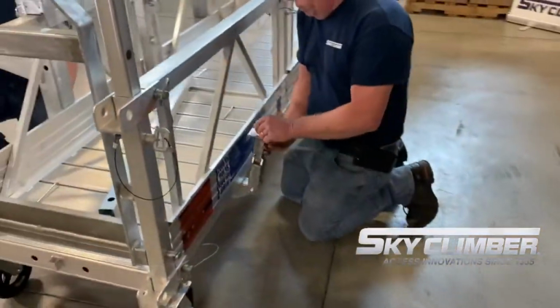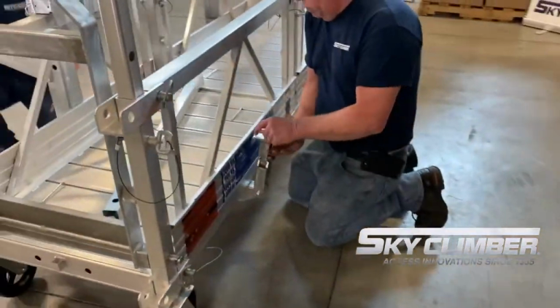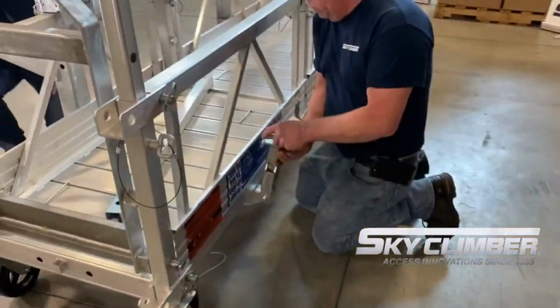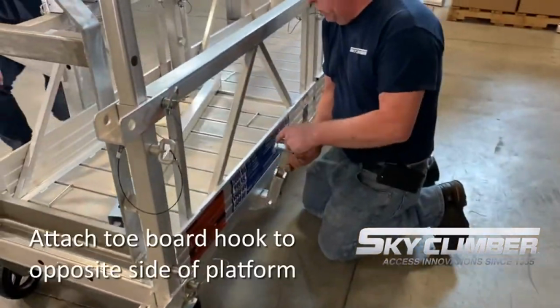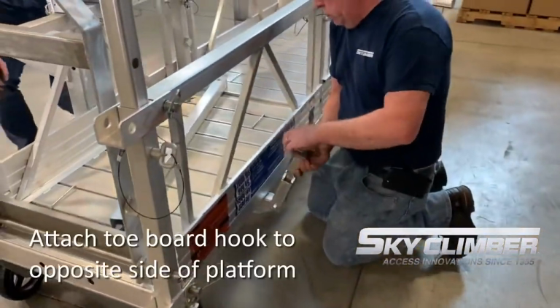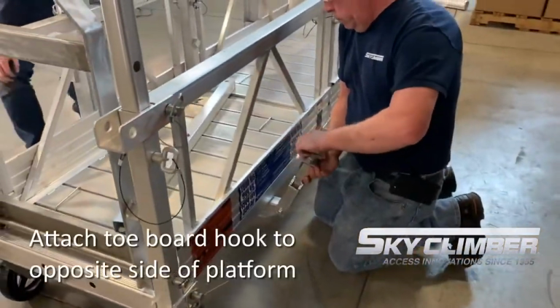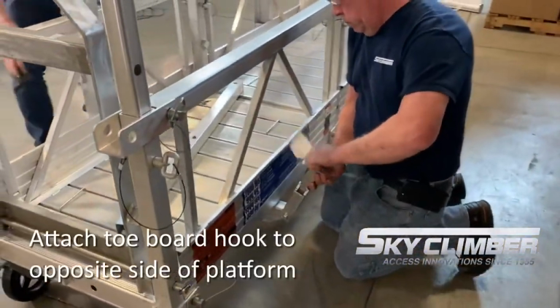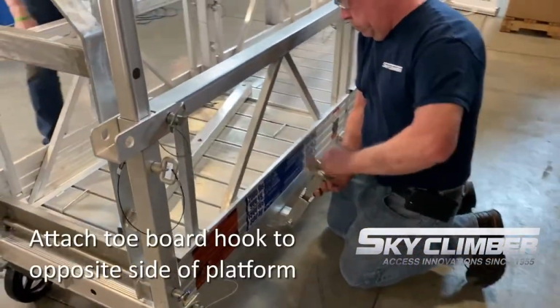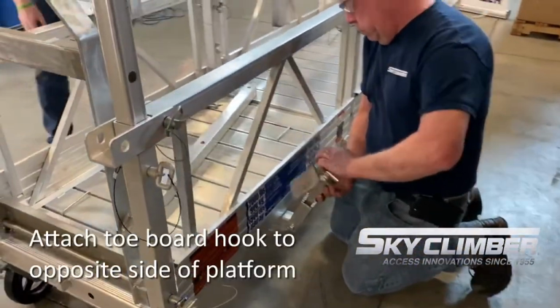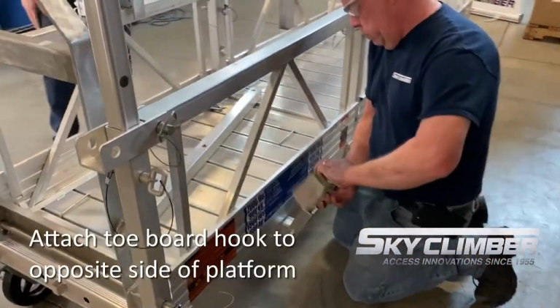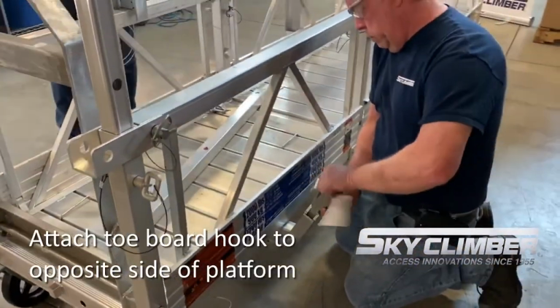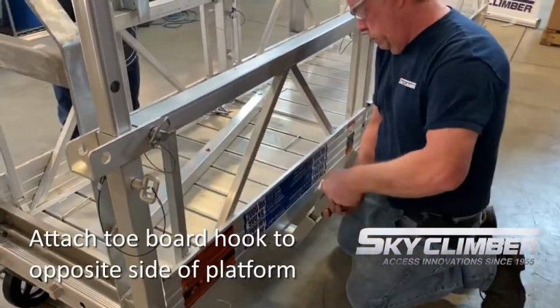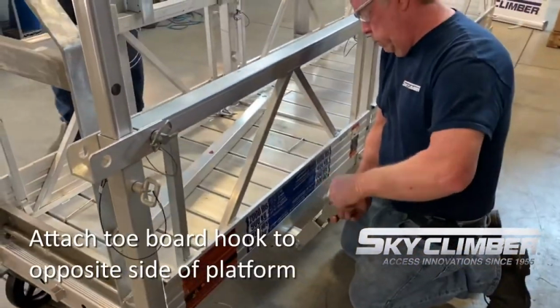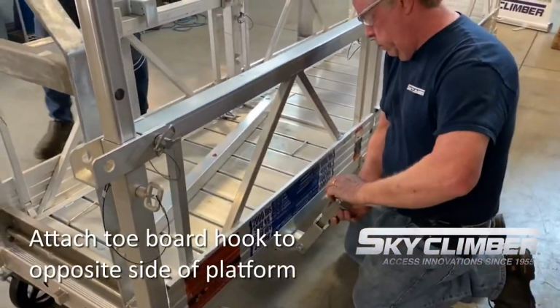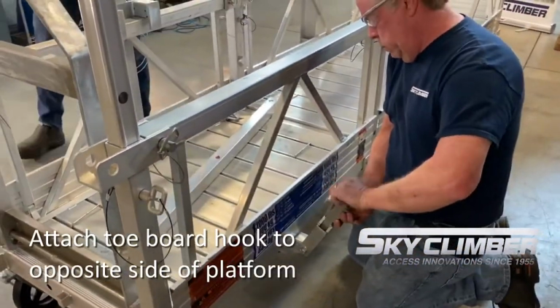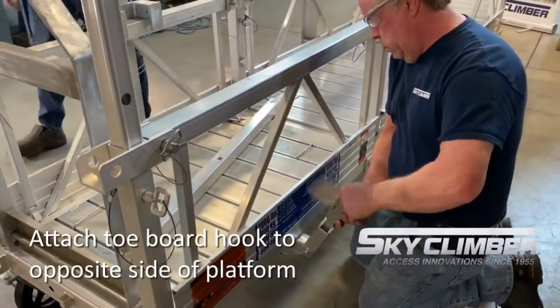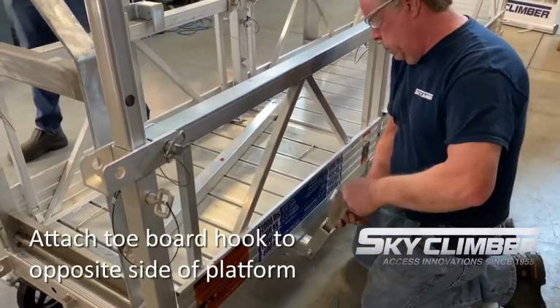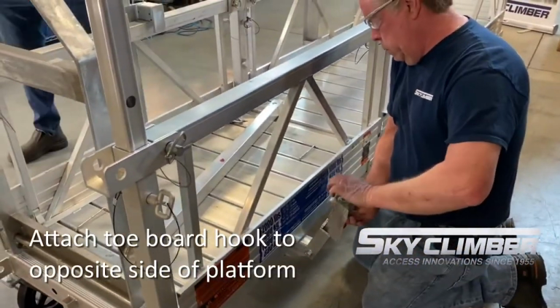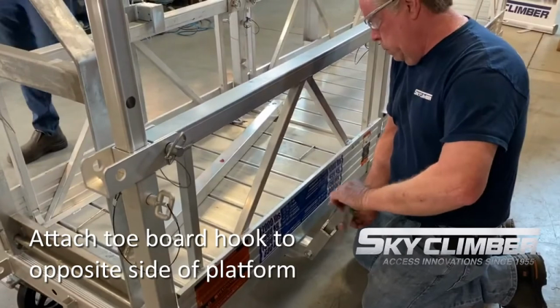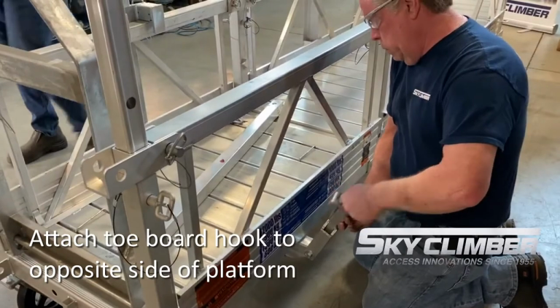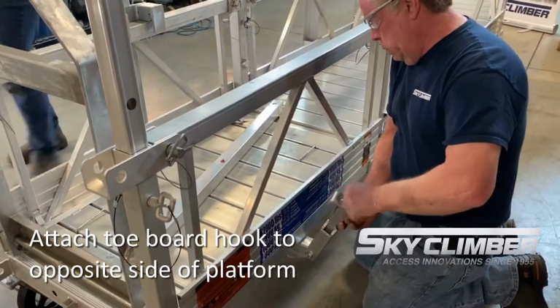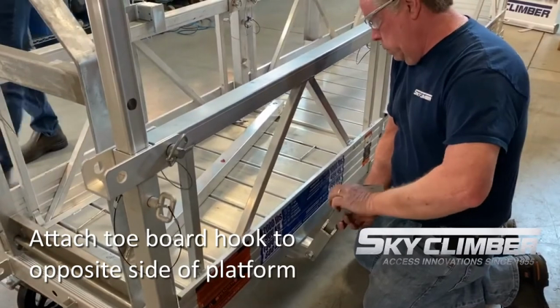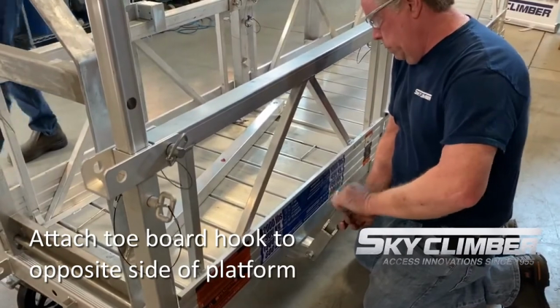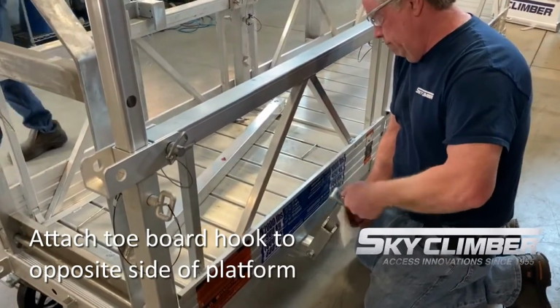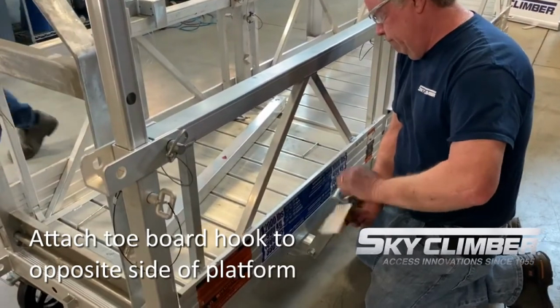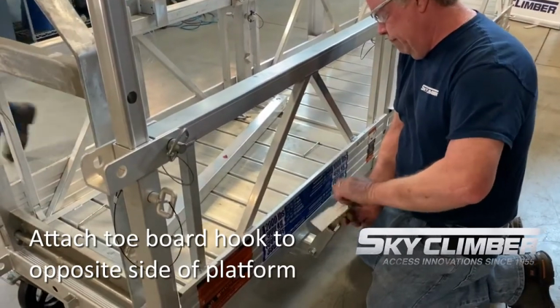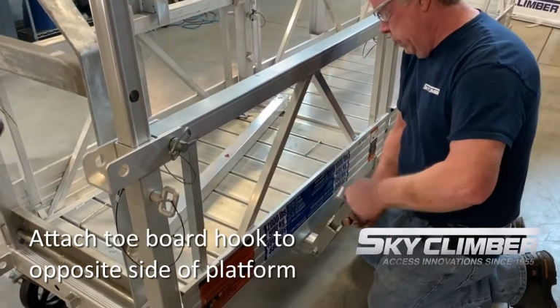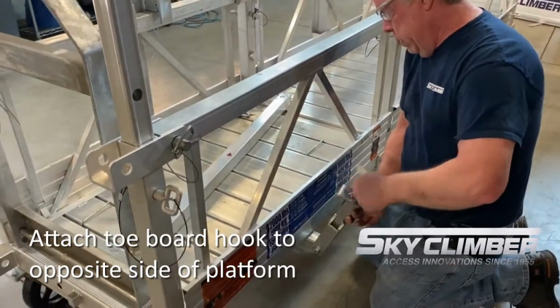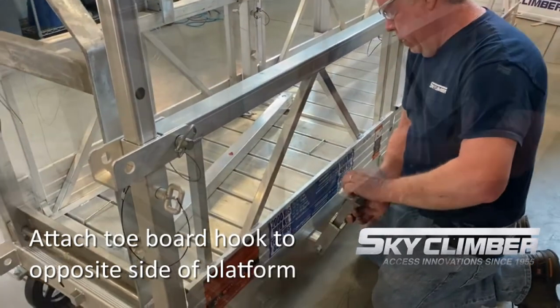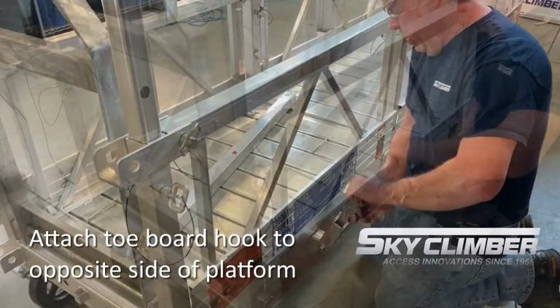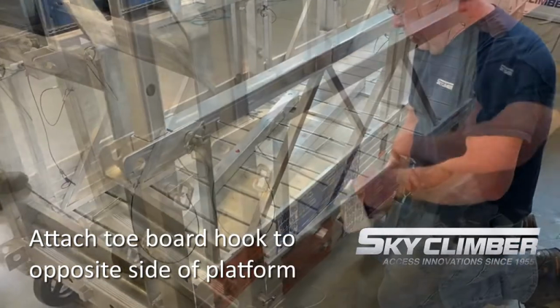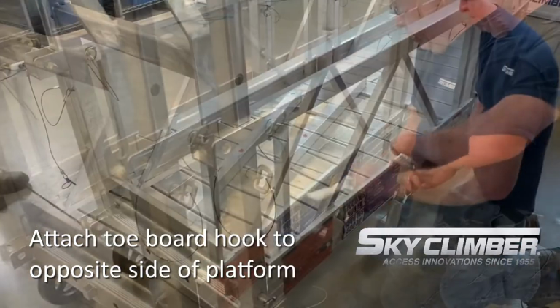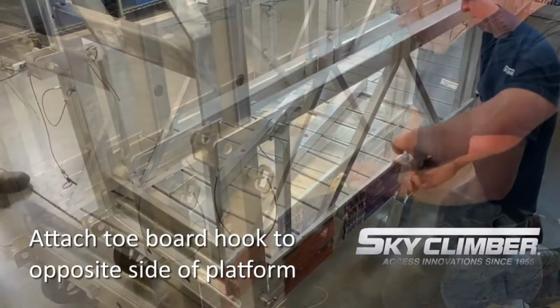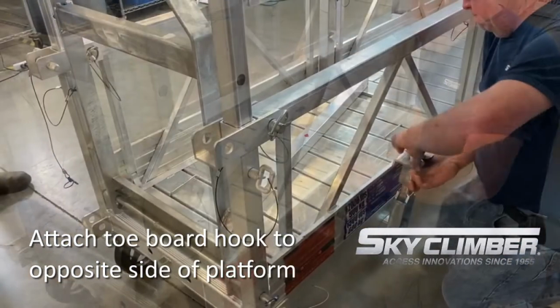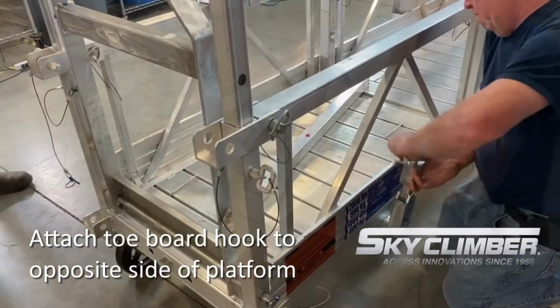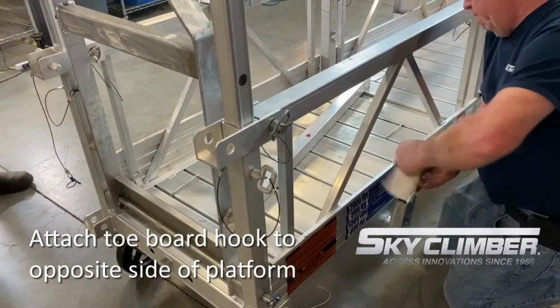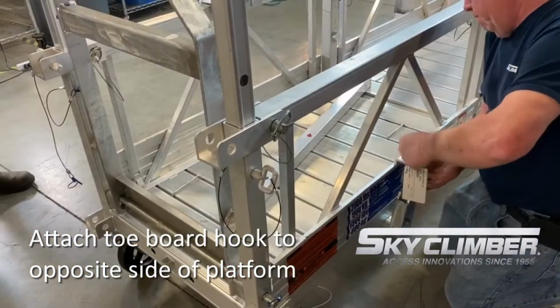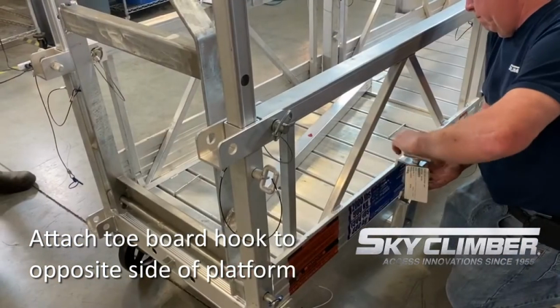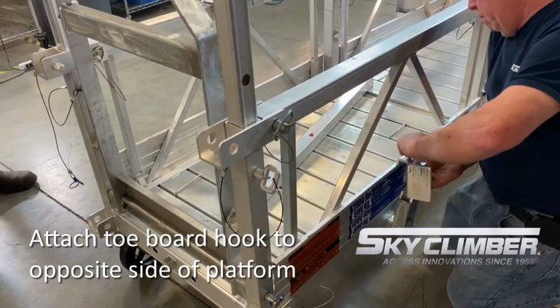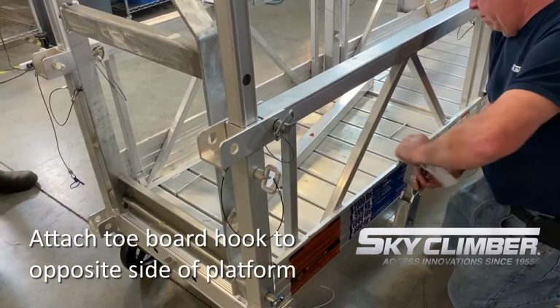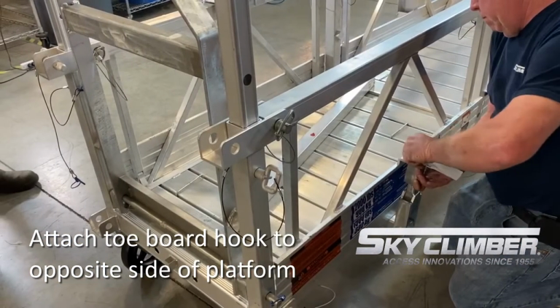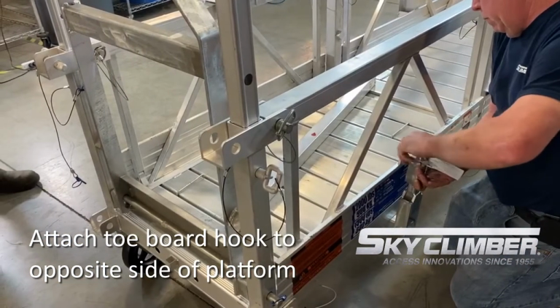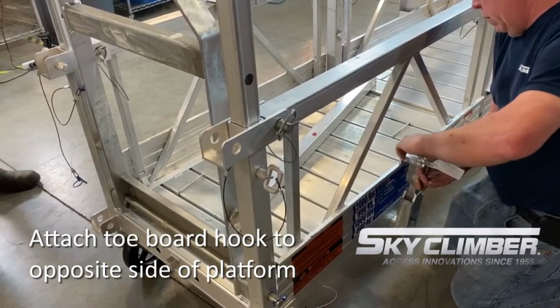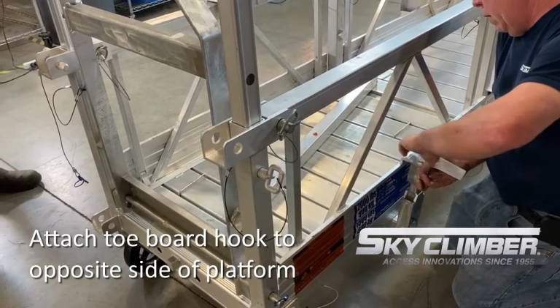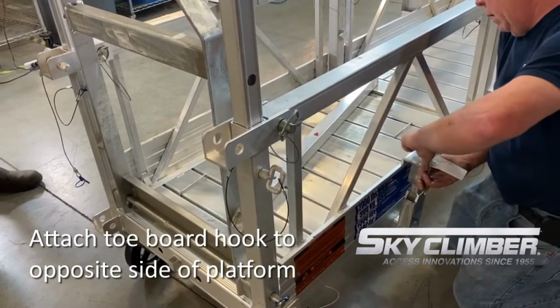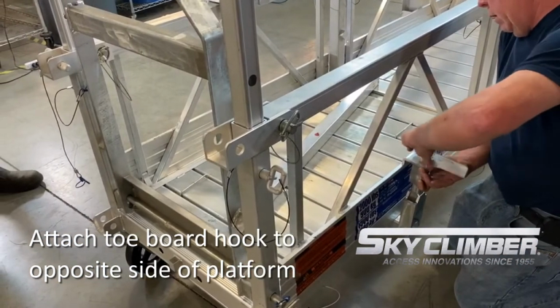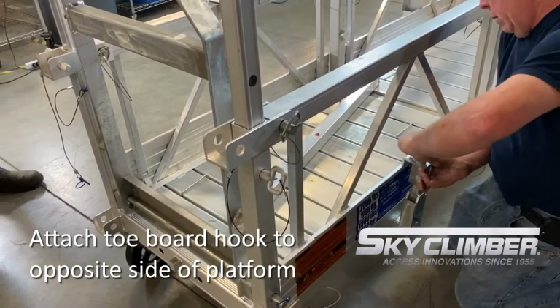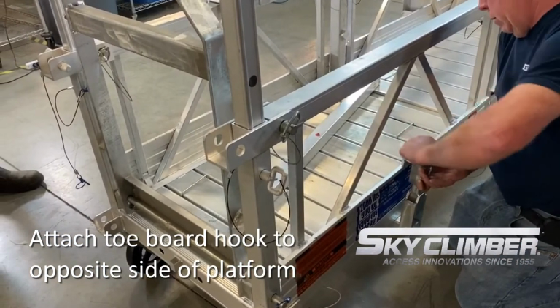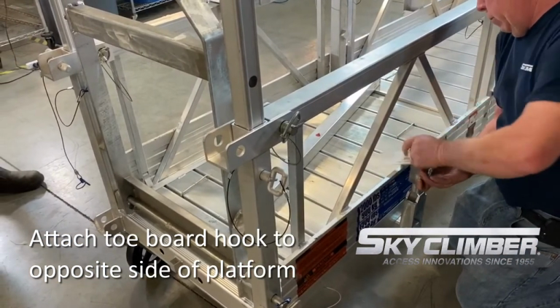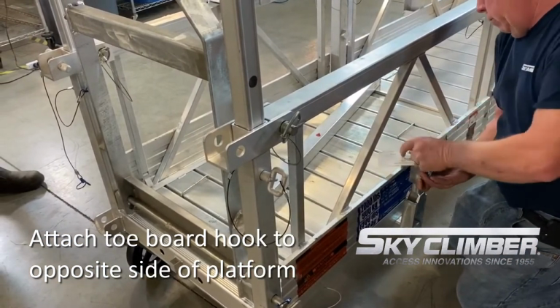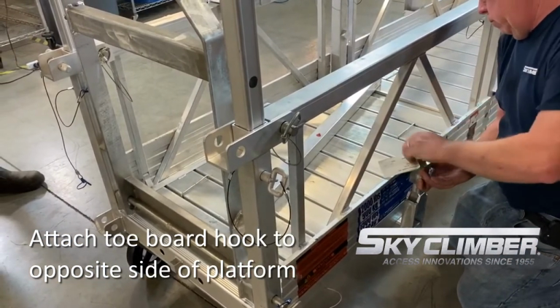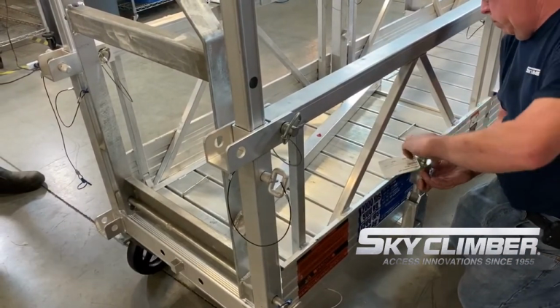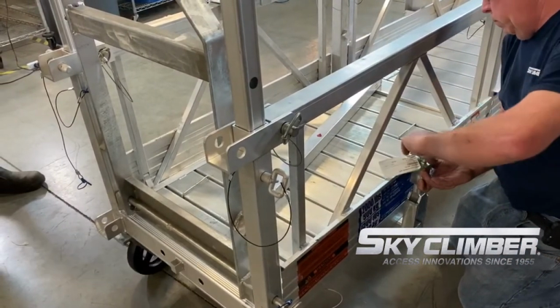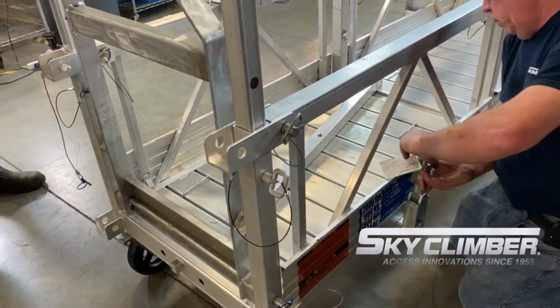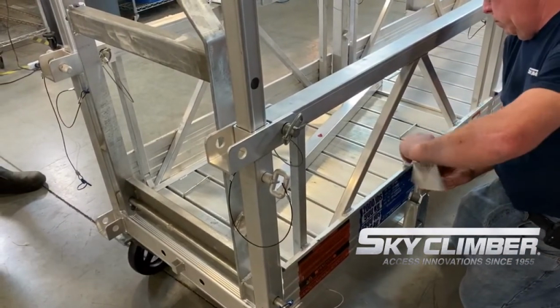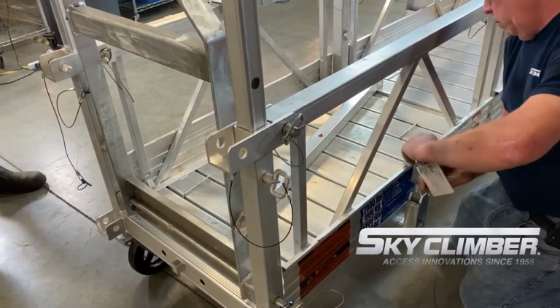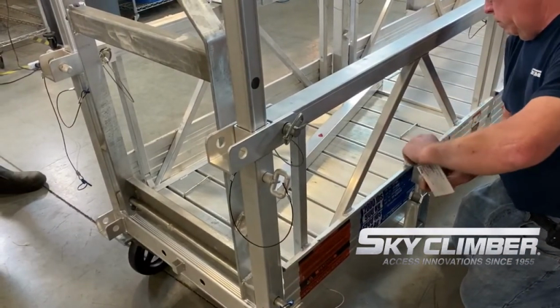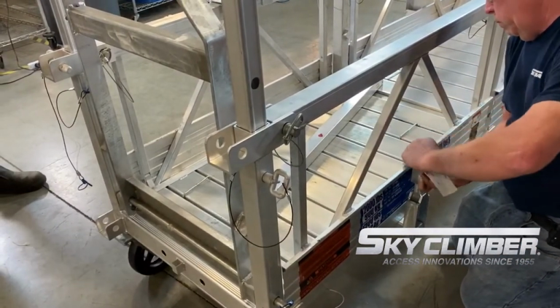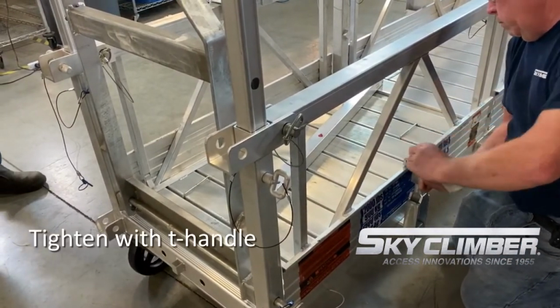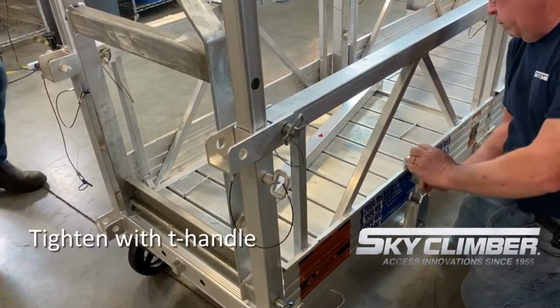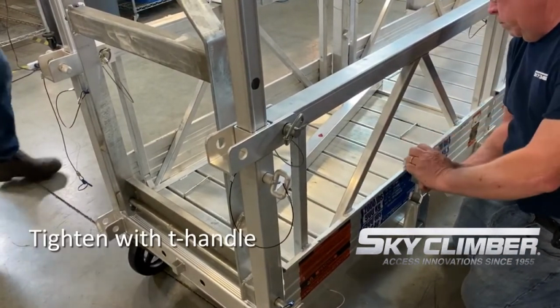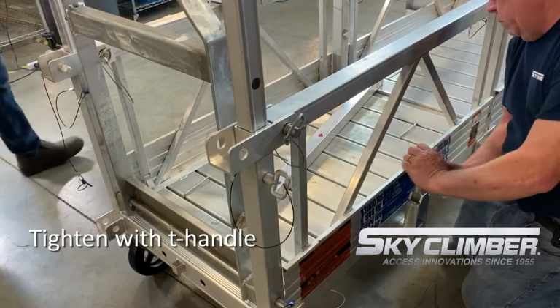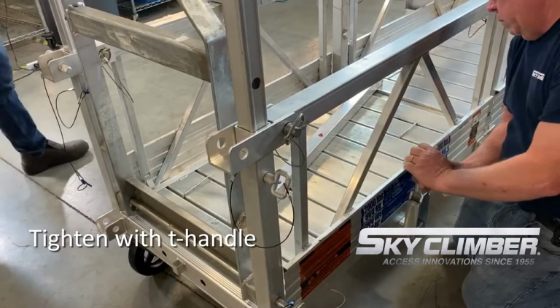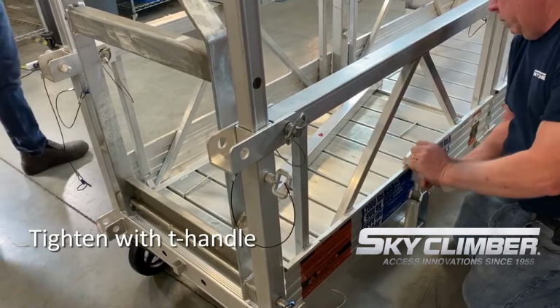Then, flipping to the other side of the platform, place the towboard hook on the towboard and tighten it down again using the T-handle.